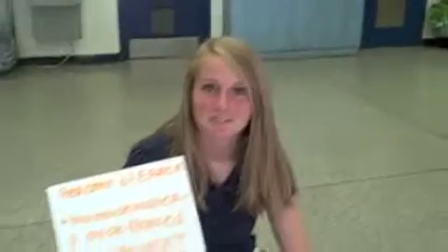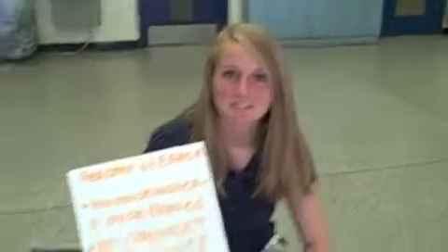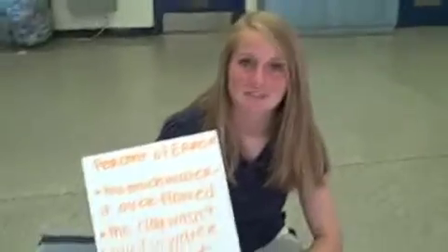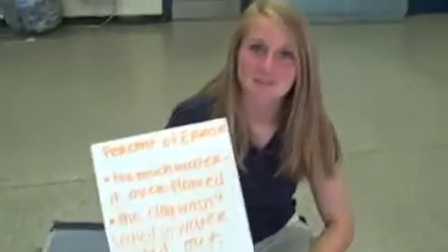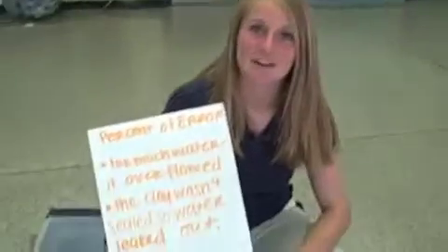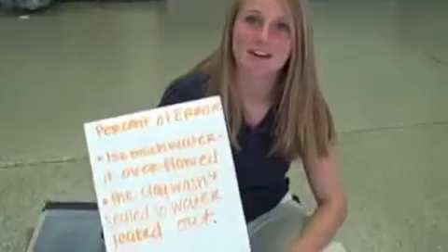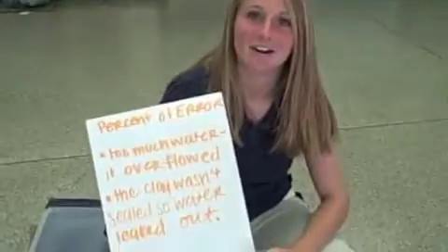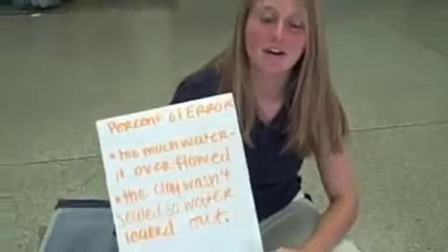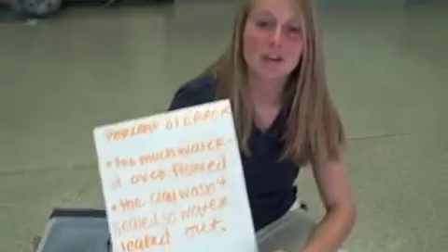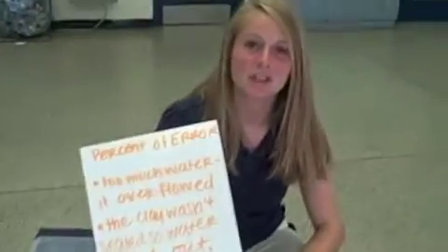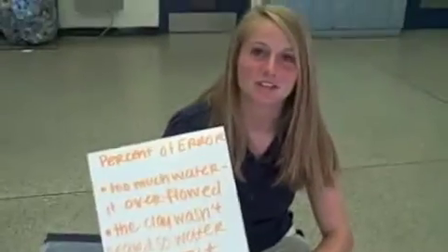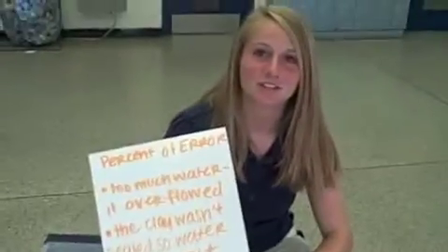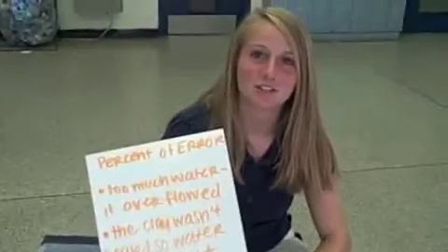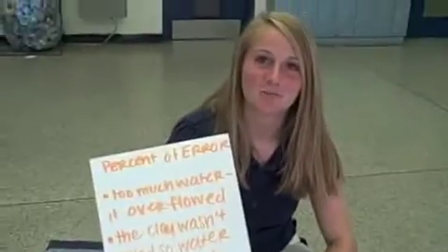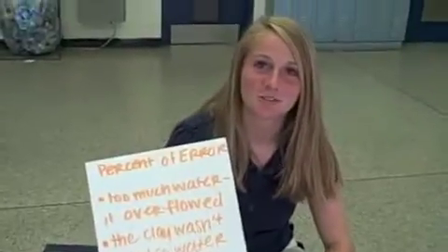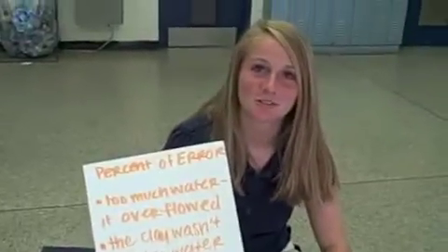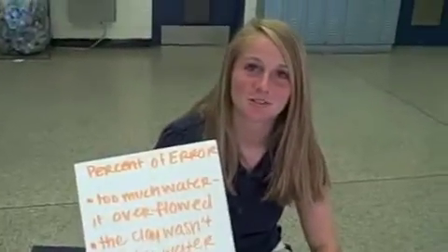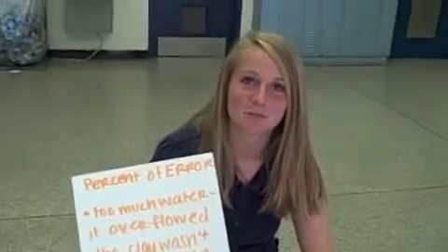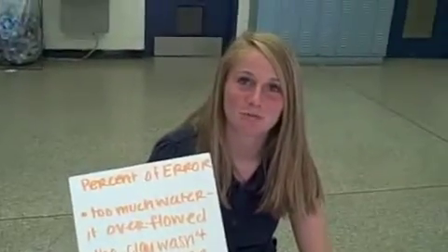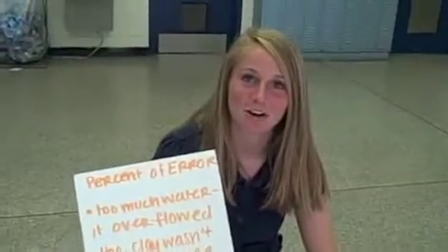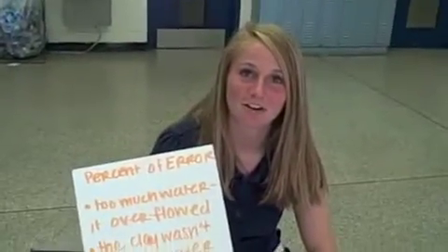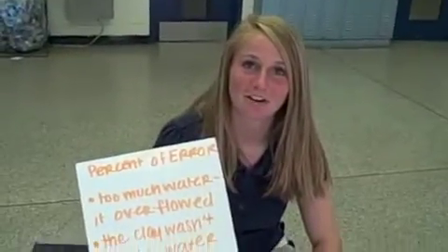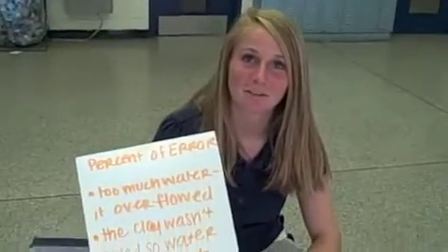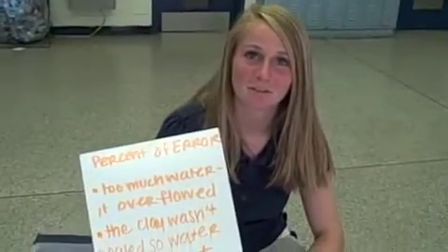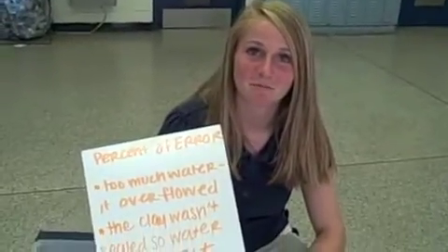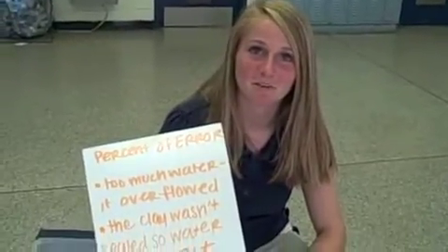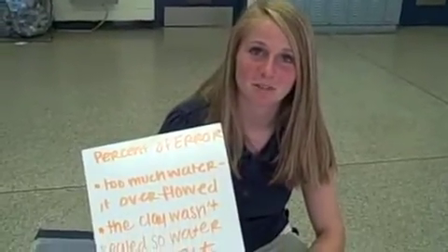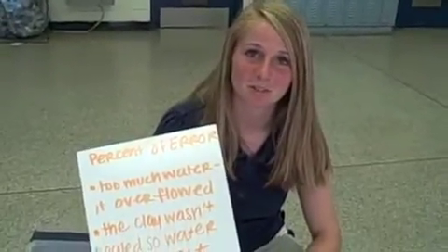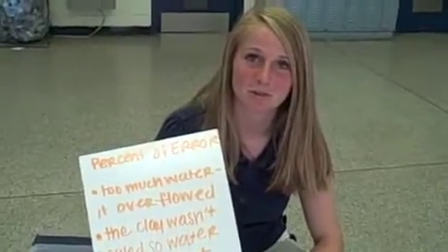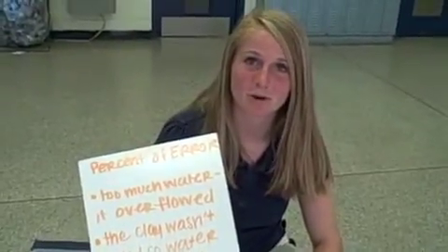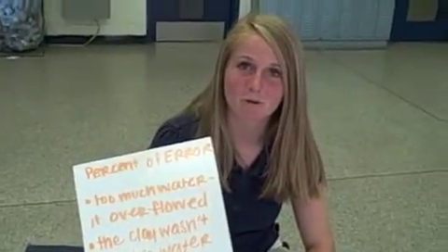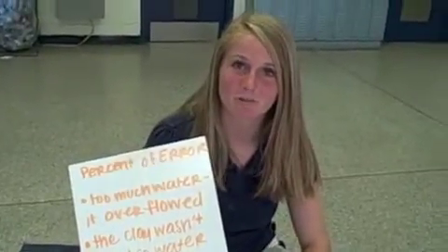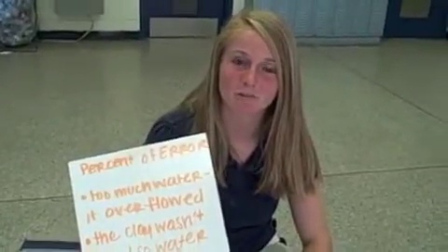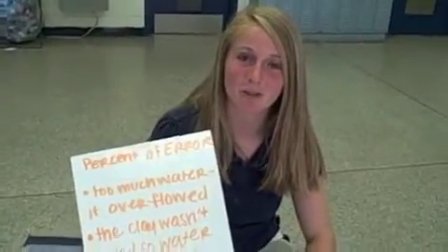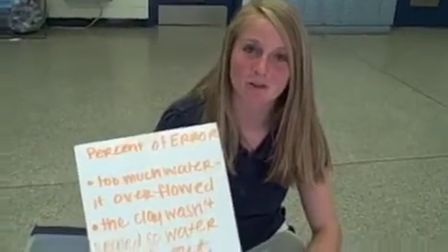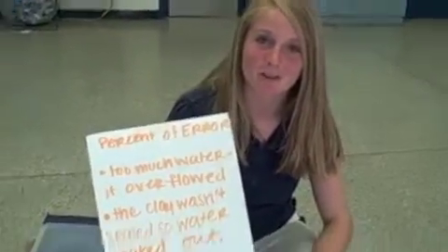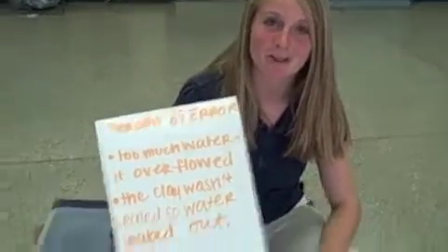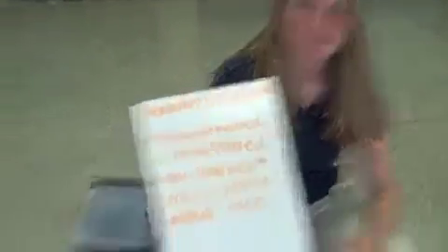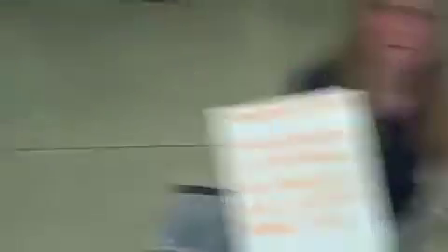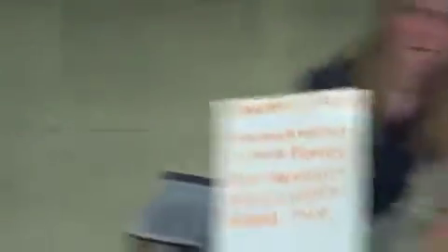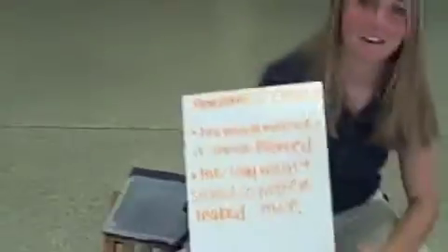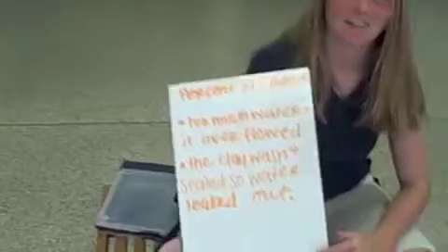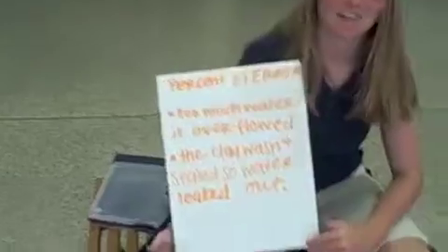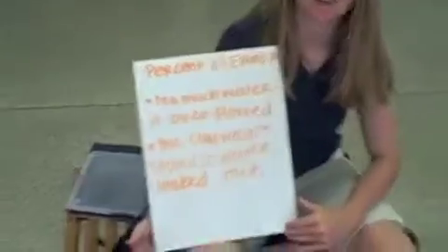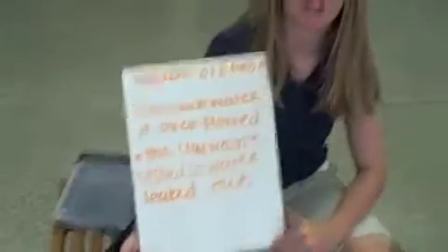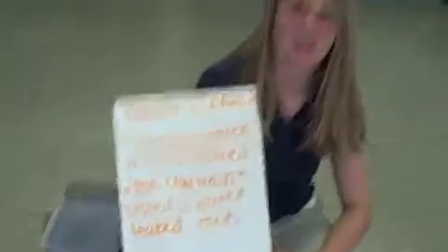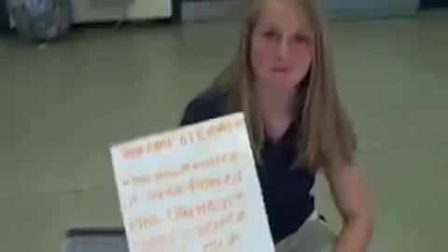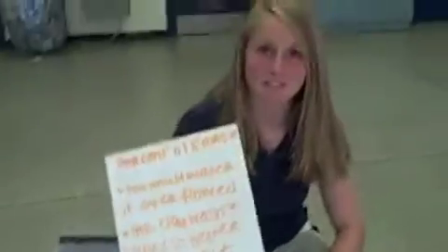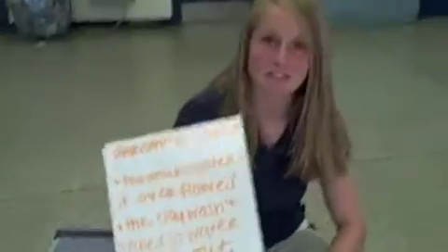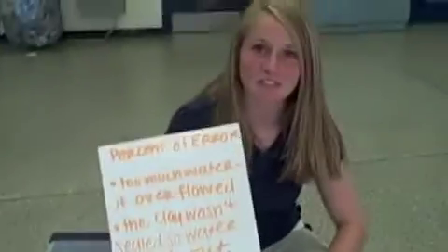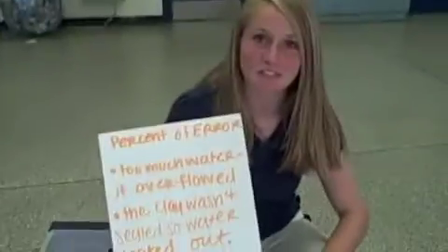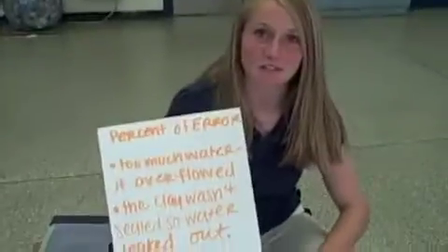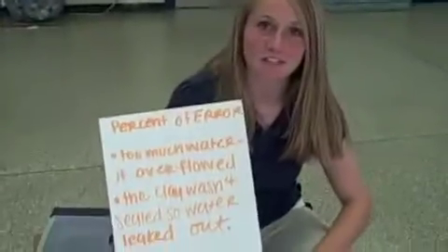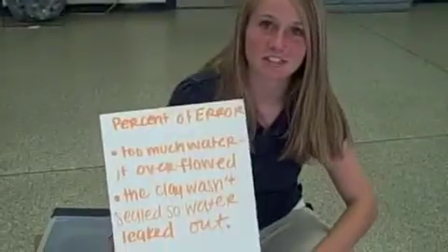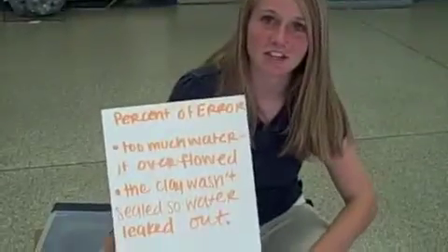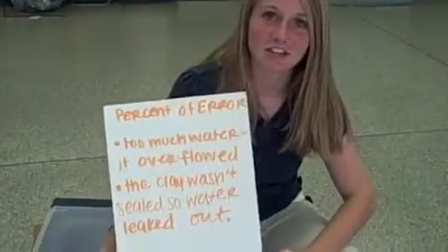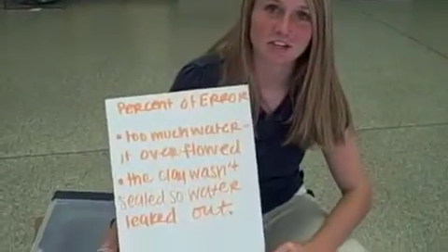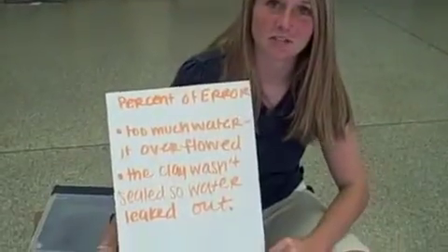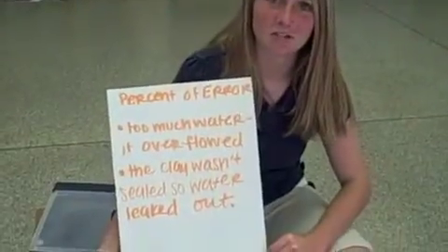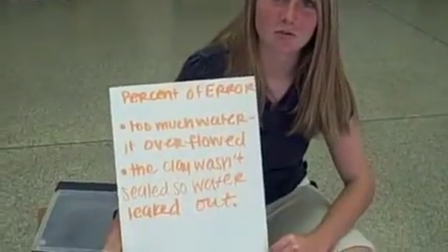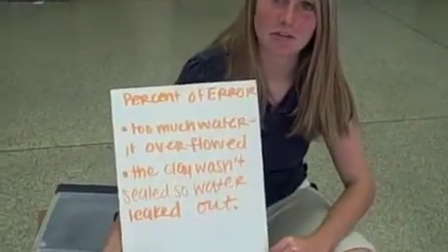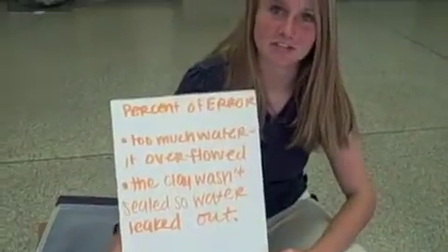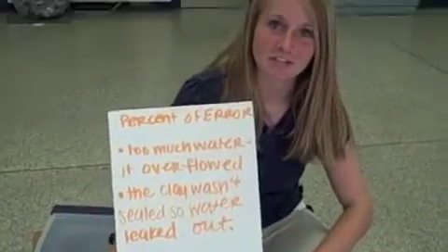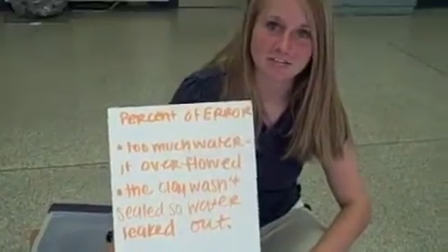Percent error: There was too much water in the beaker so it overflowed, and the clay was not sealed on tight enough so it leaked.